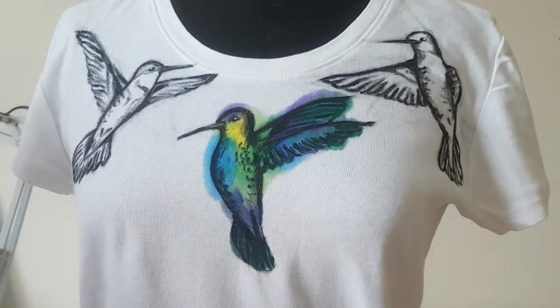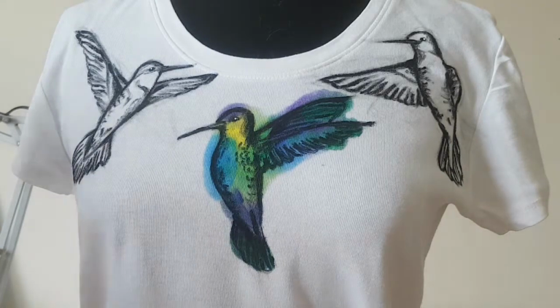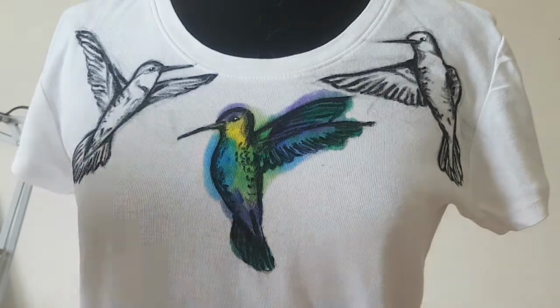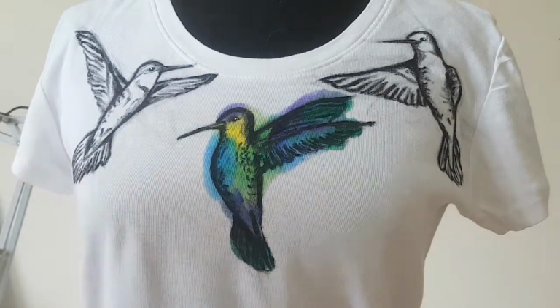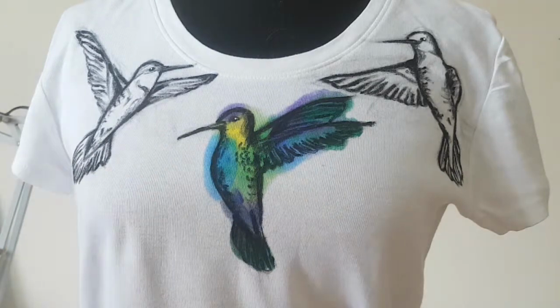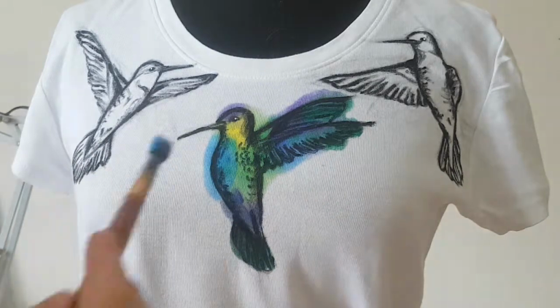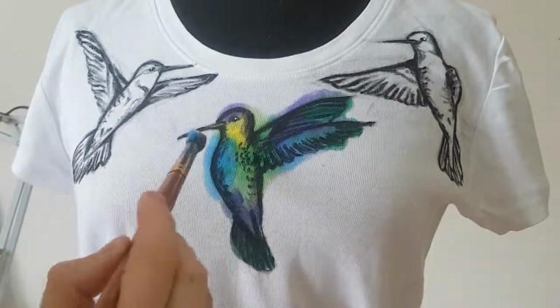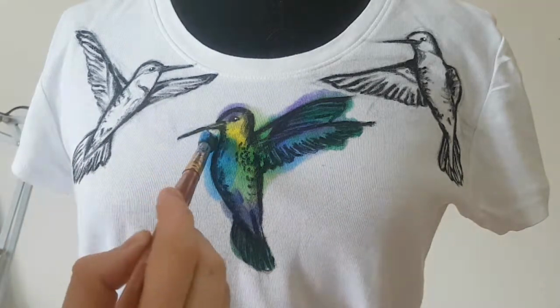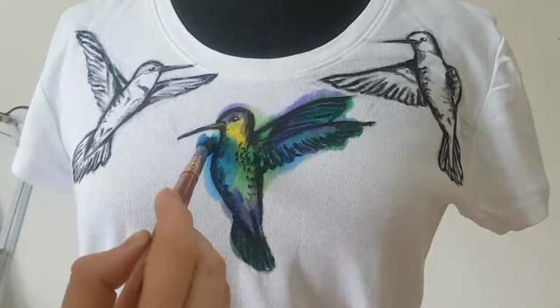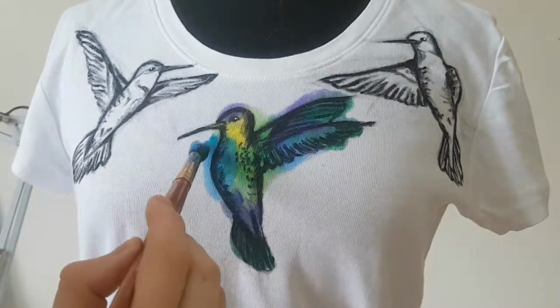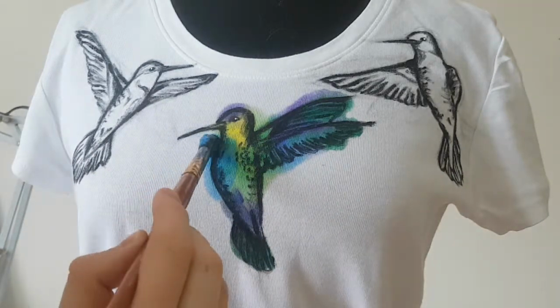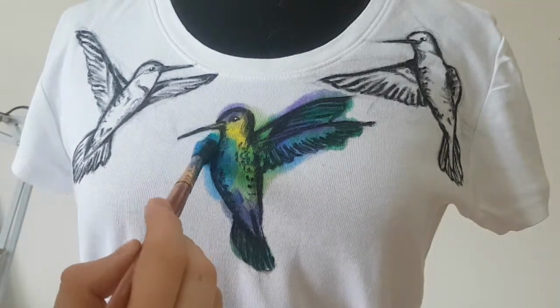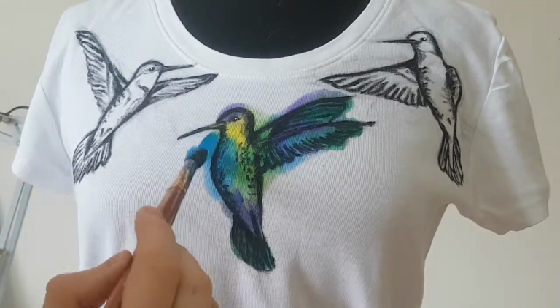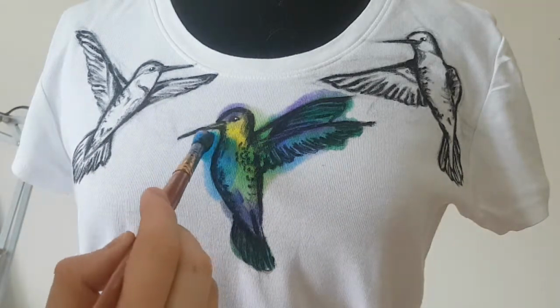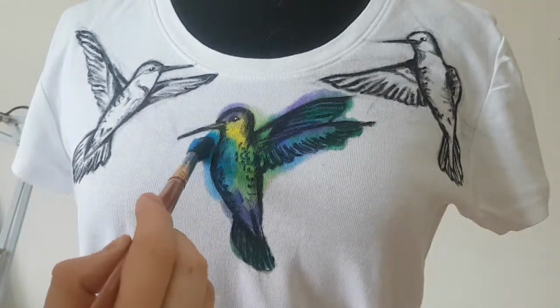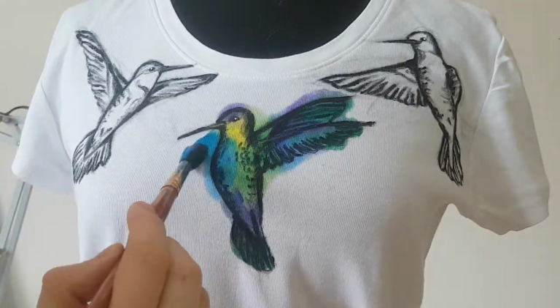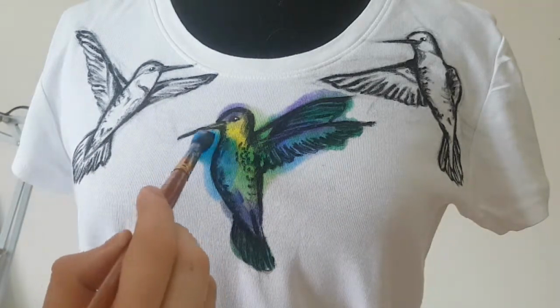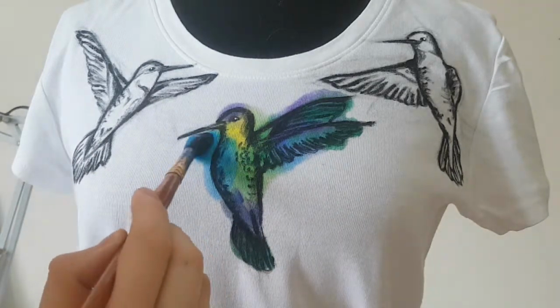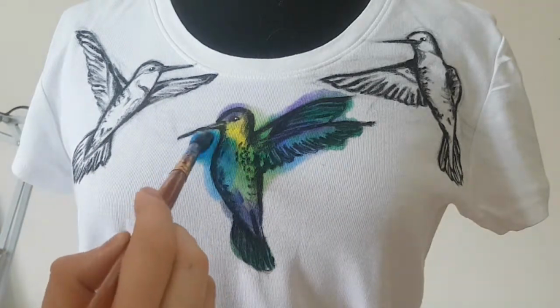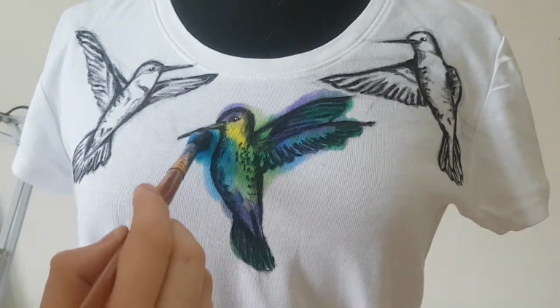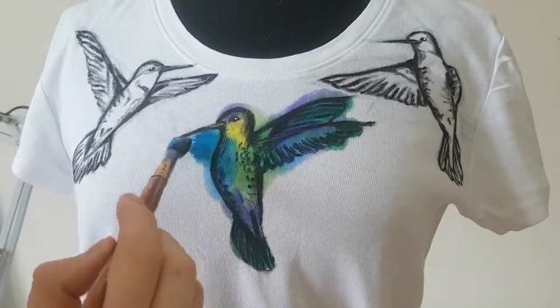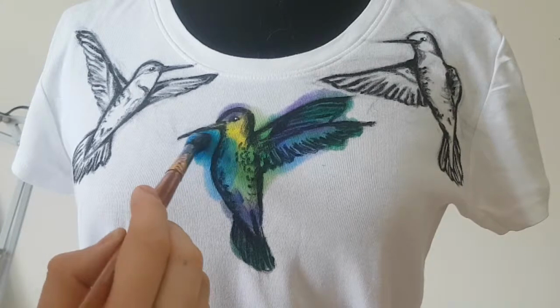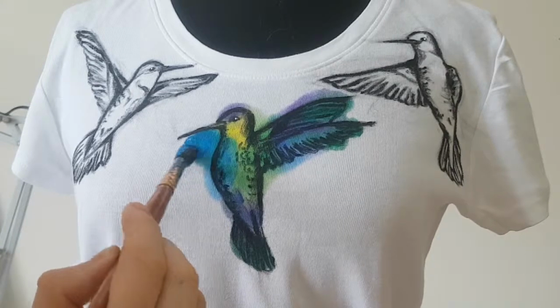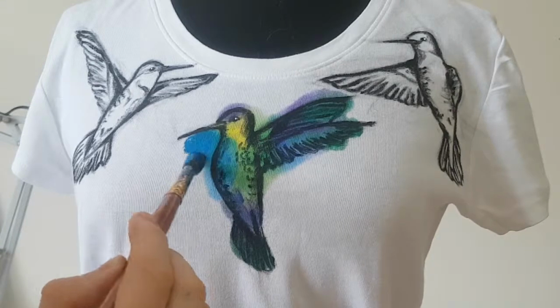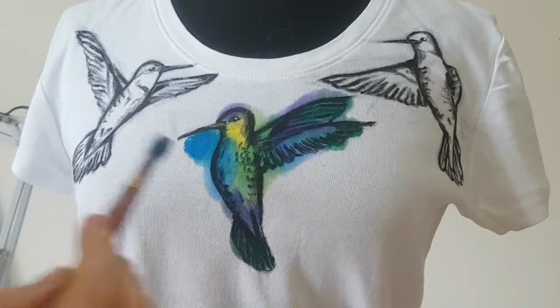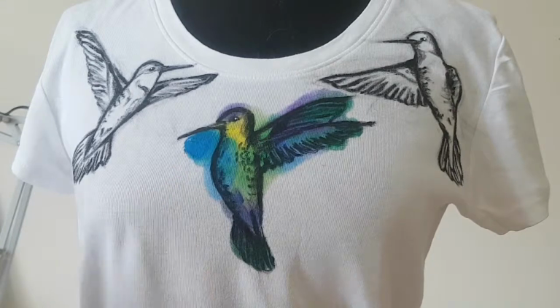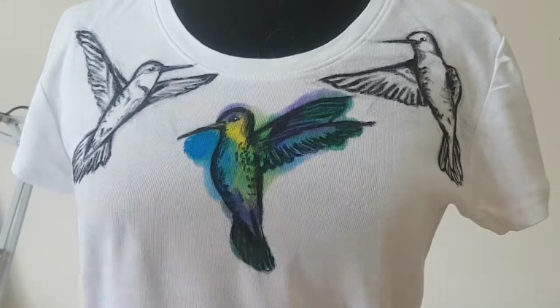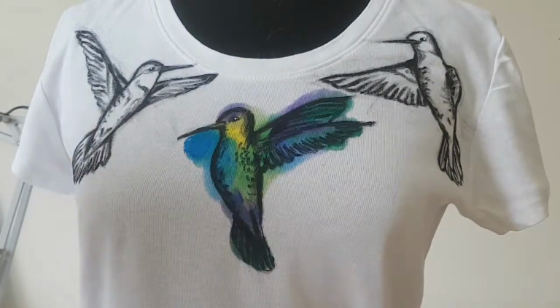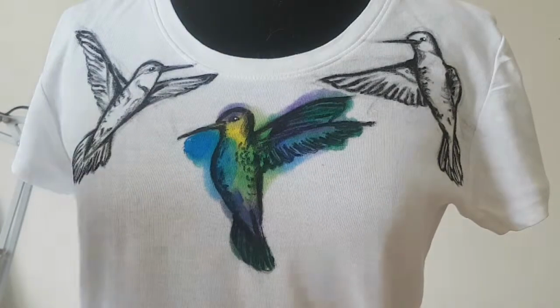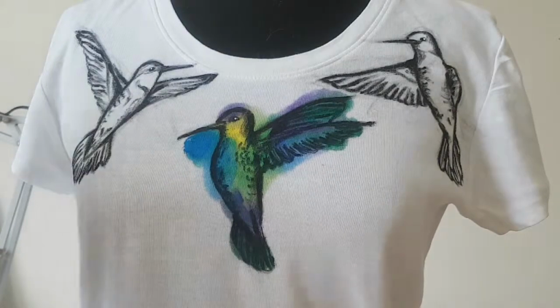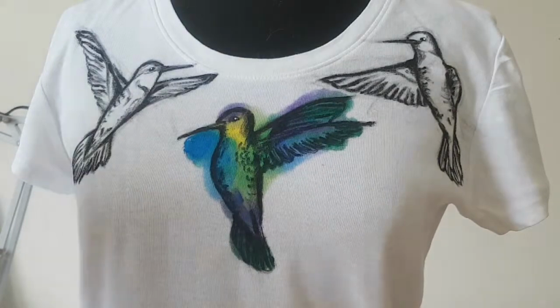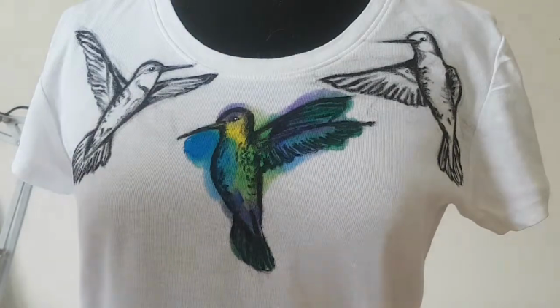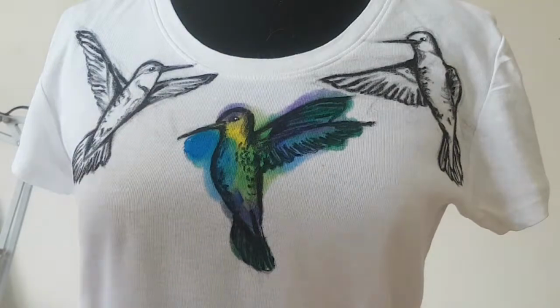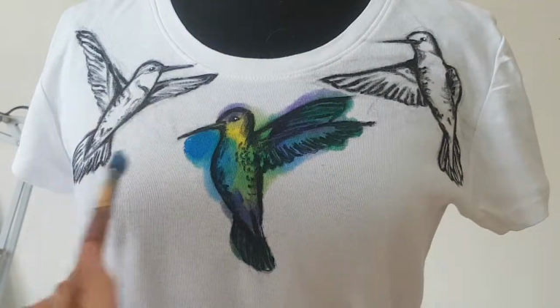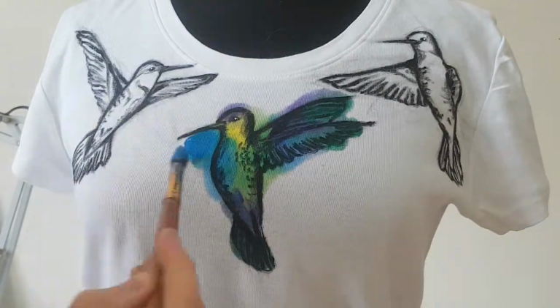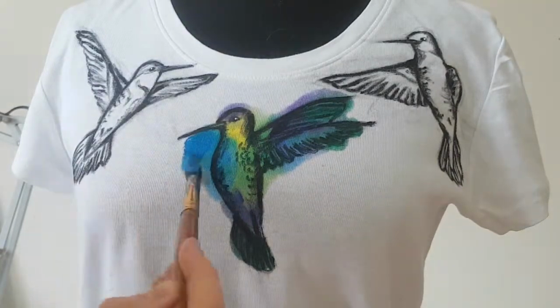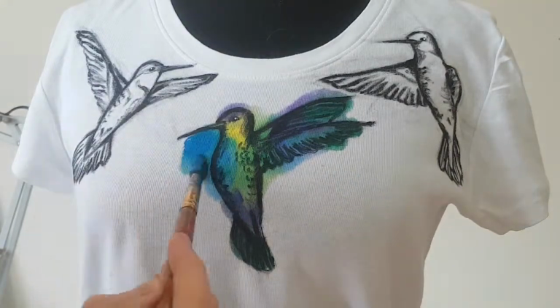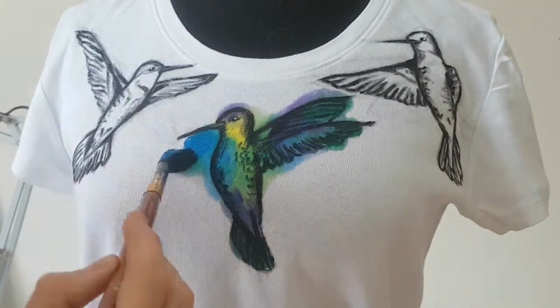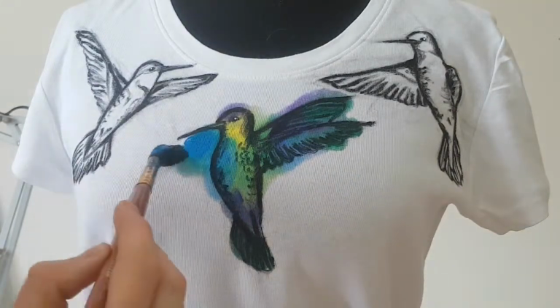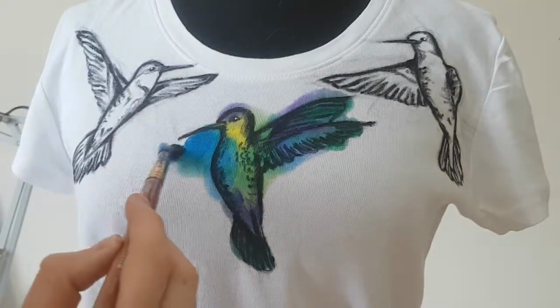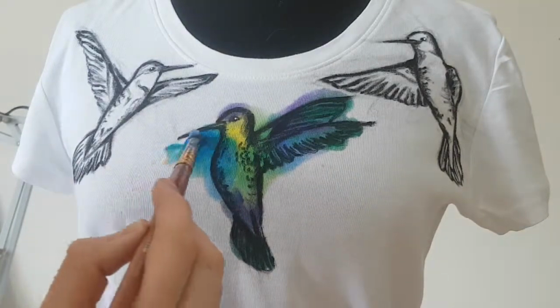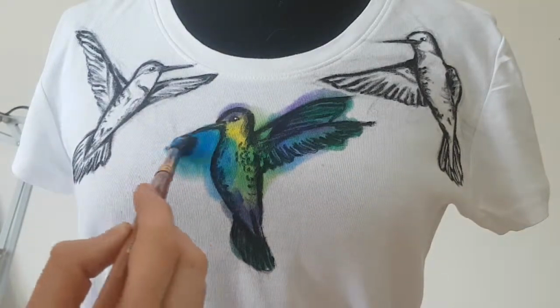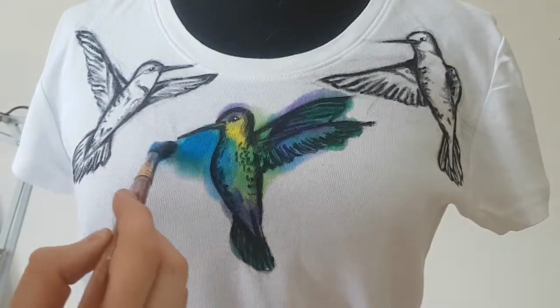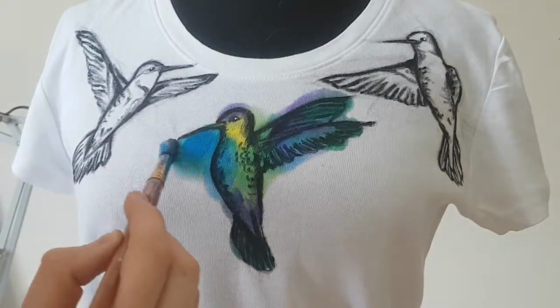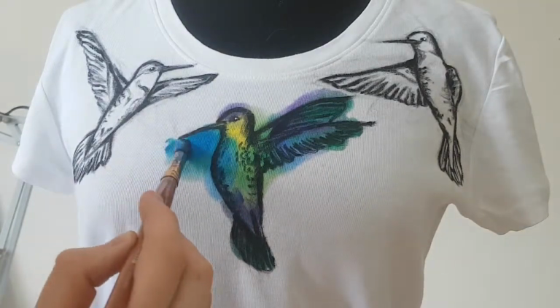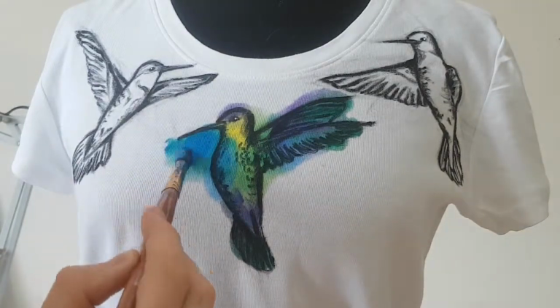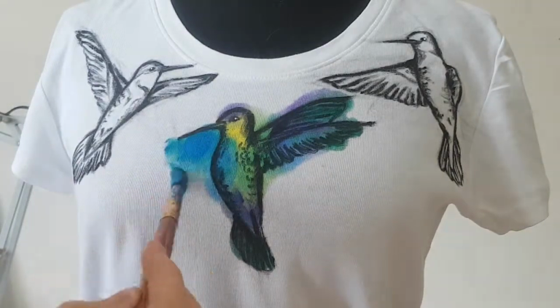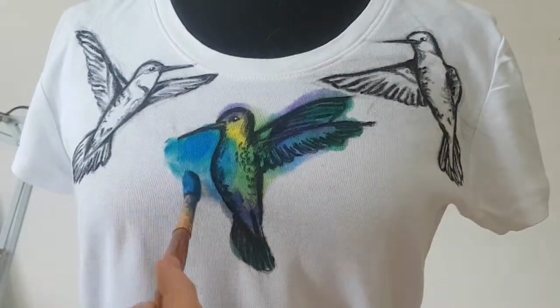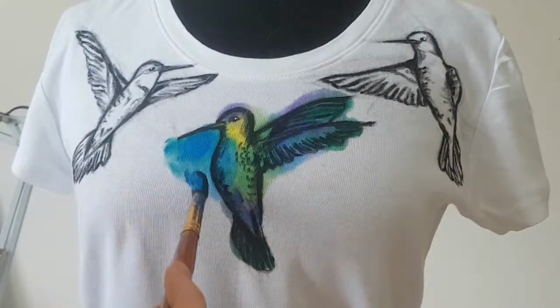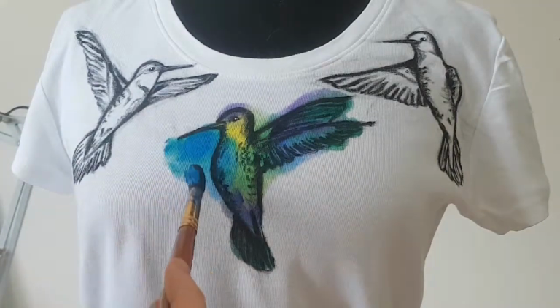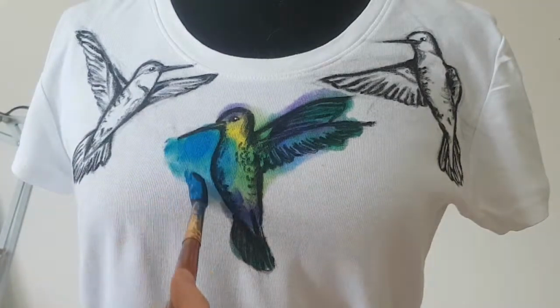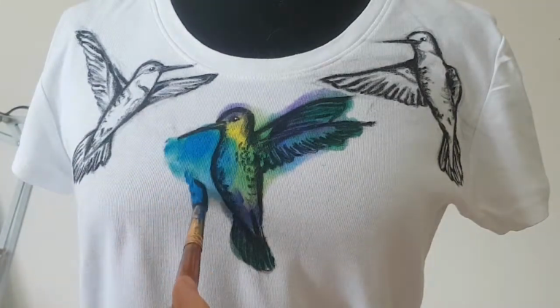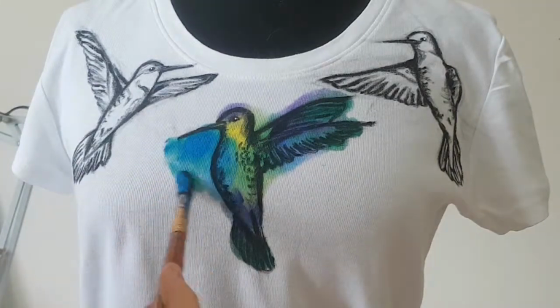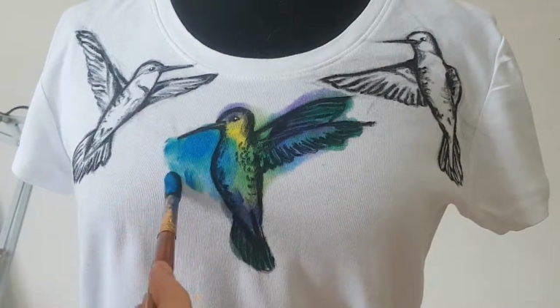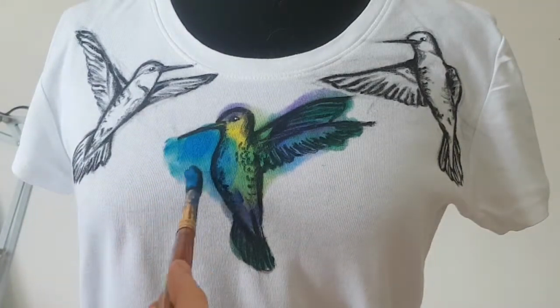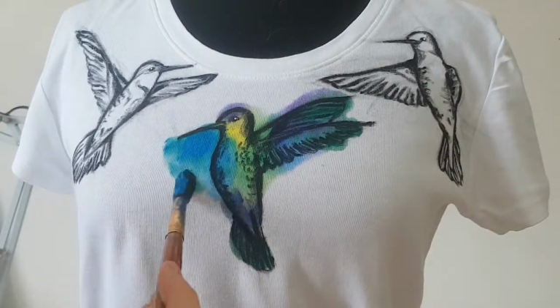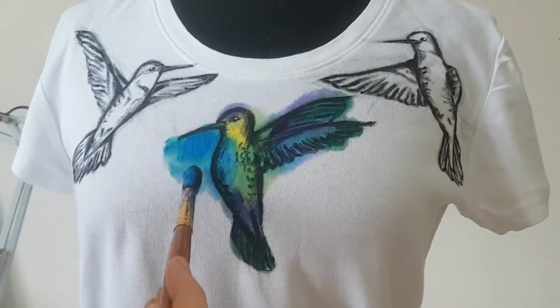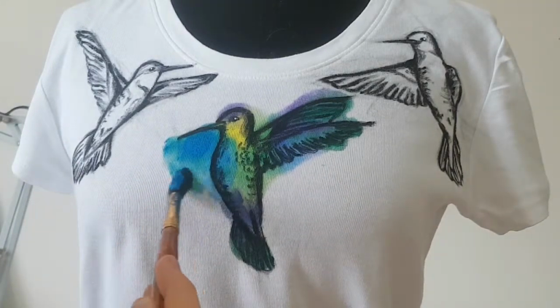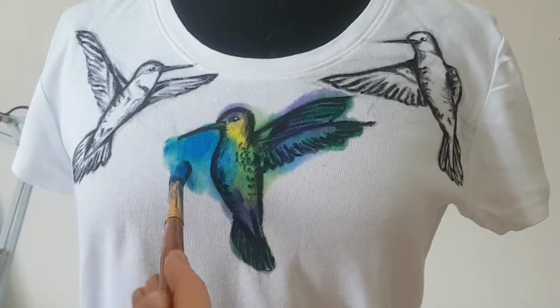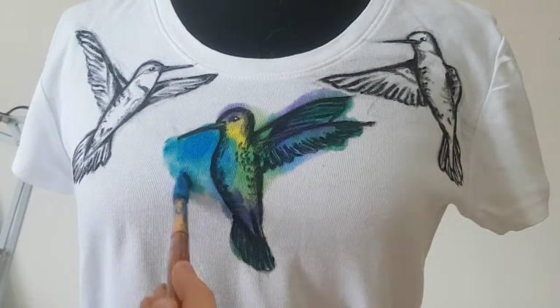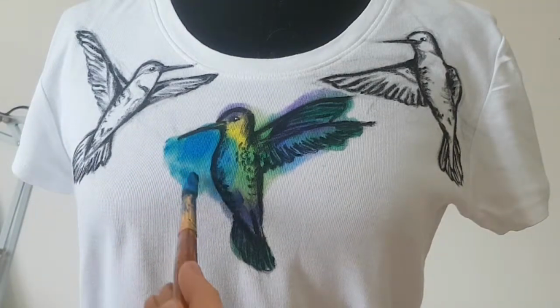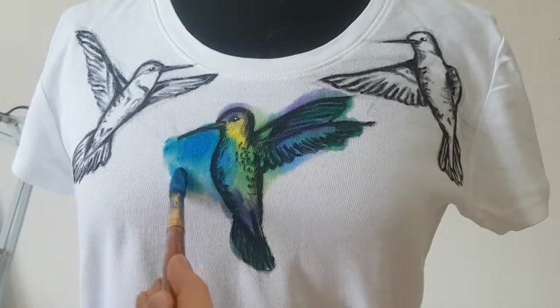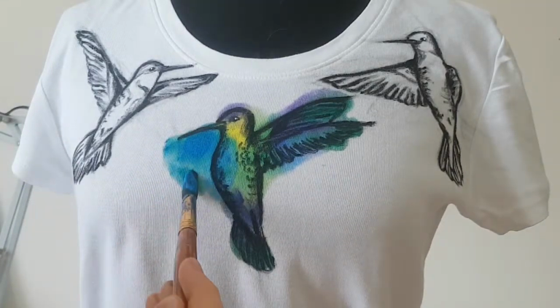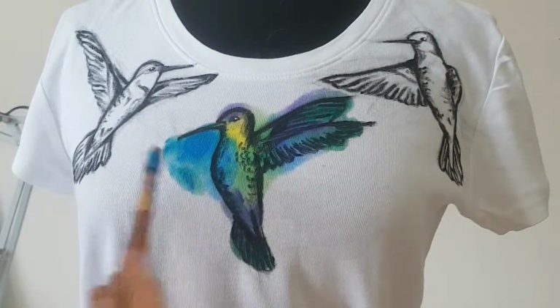I use more colors for the hummingbirds, and for the background I use mostly blue and purple colors.